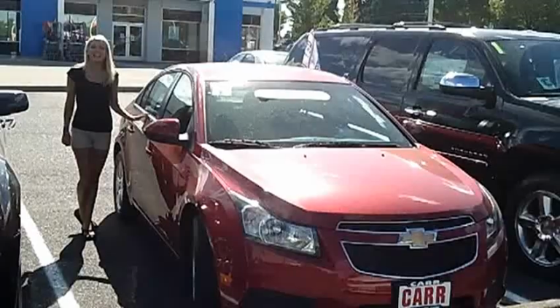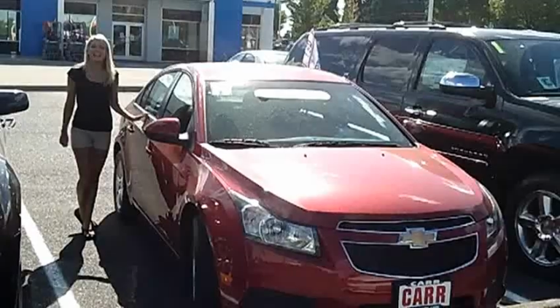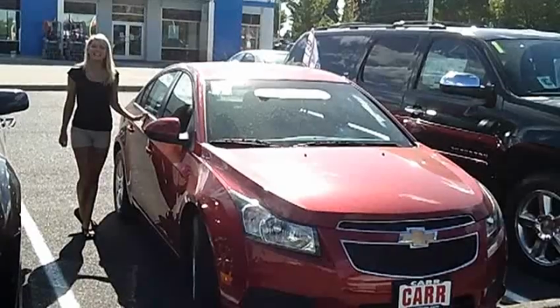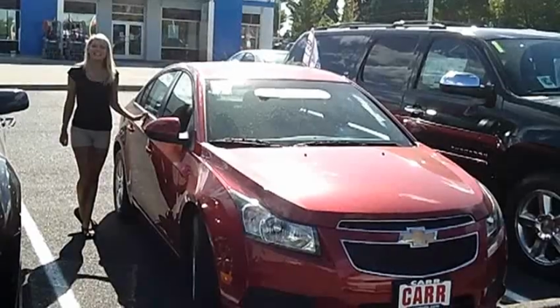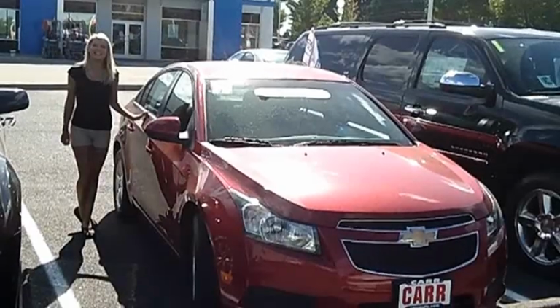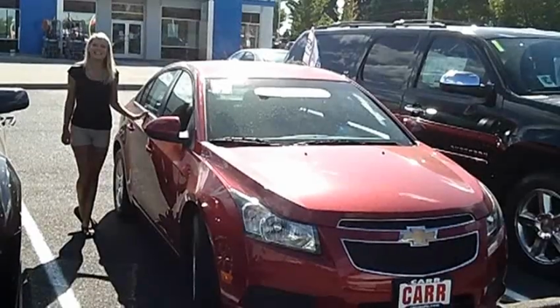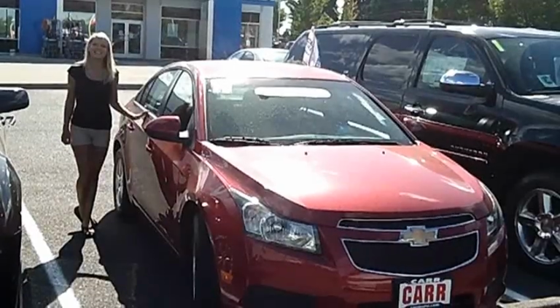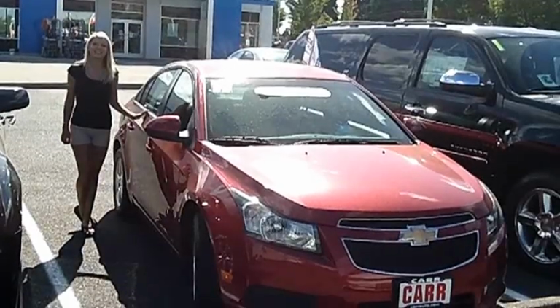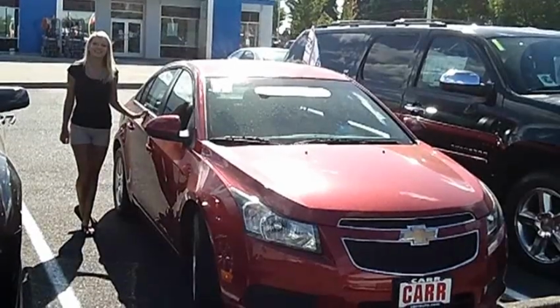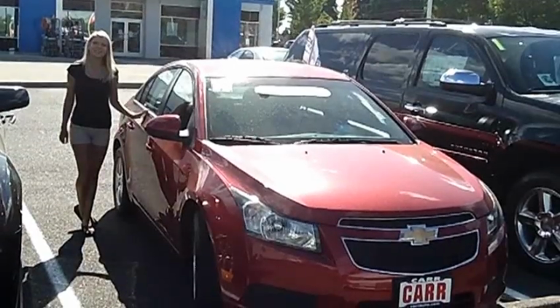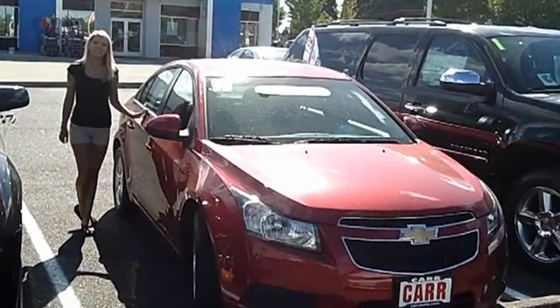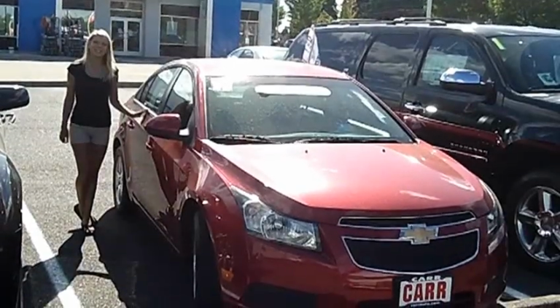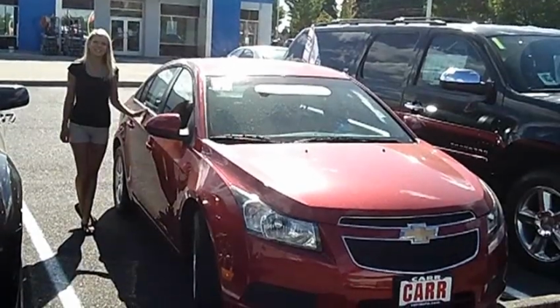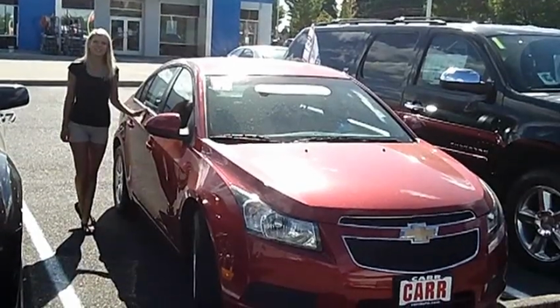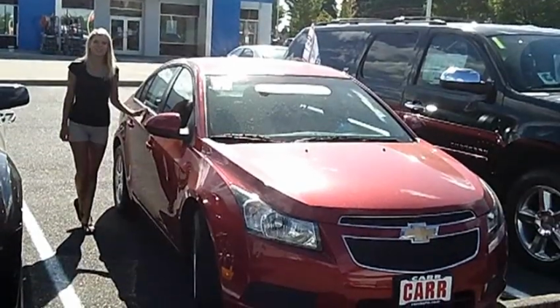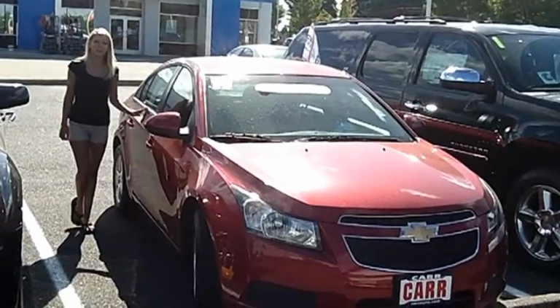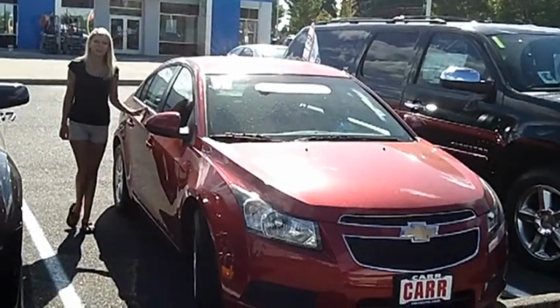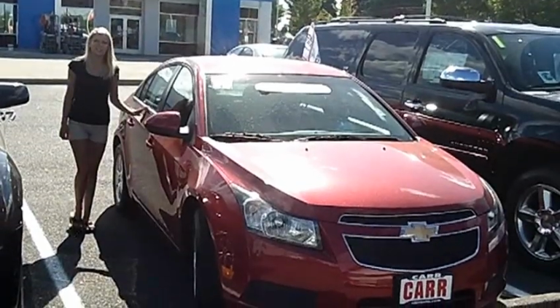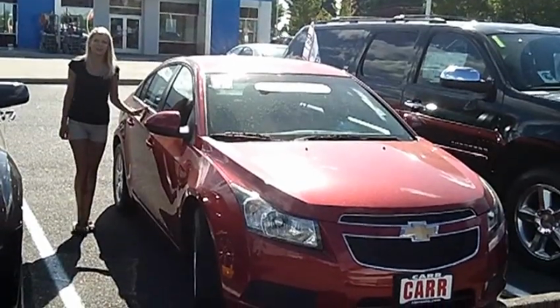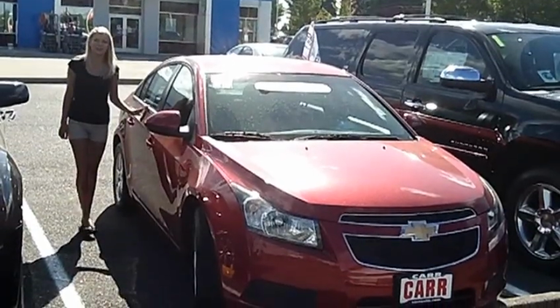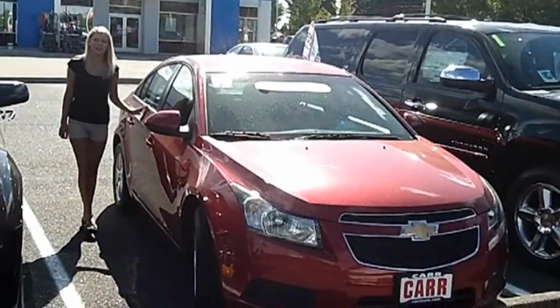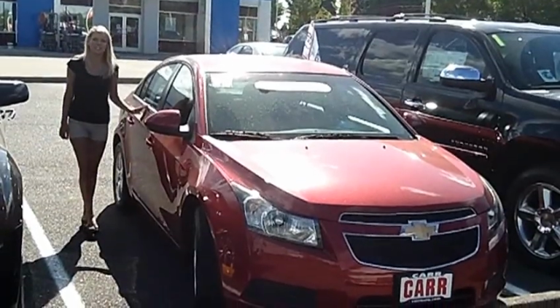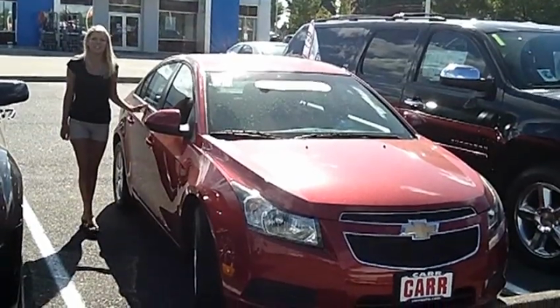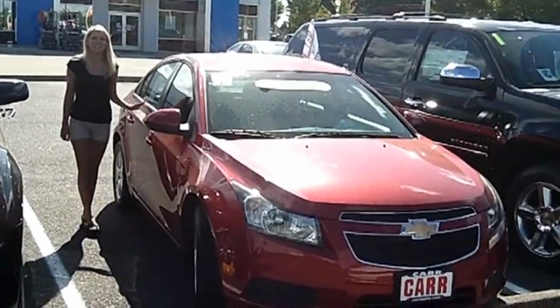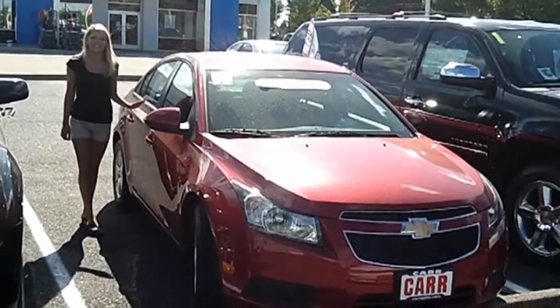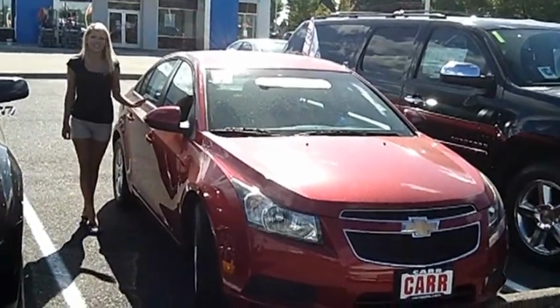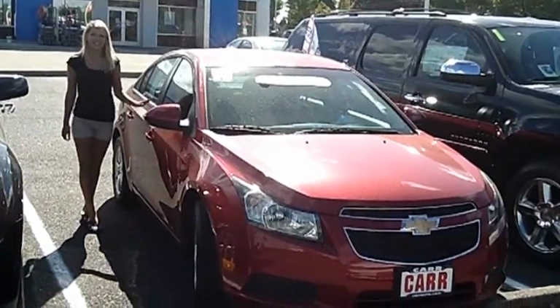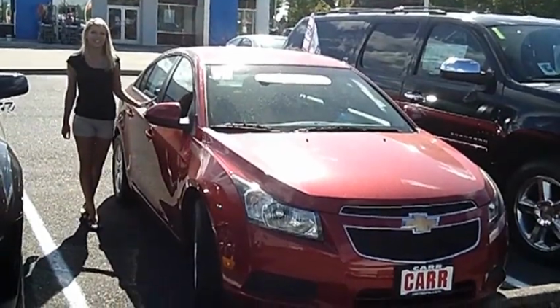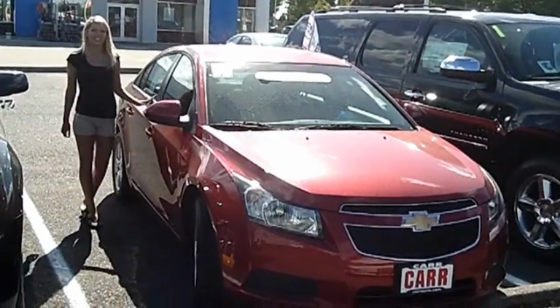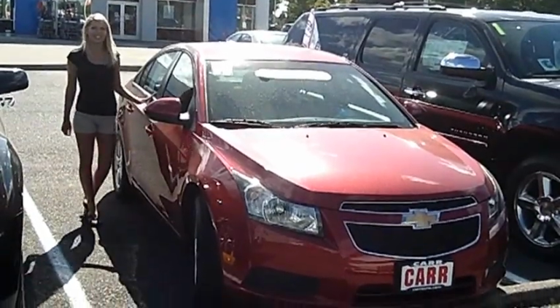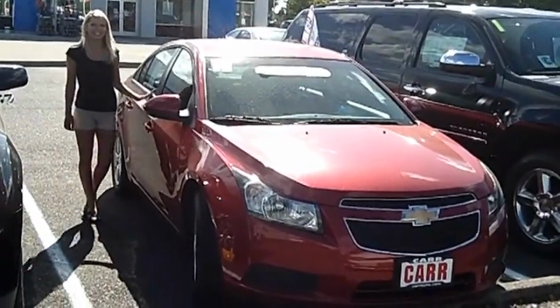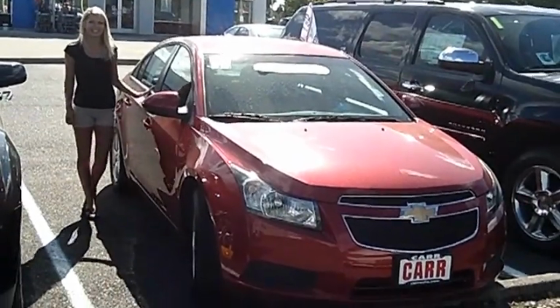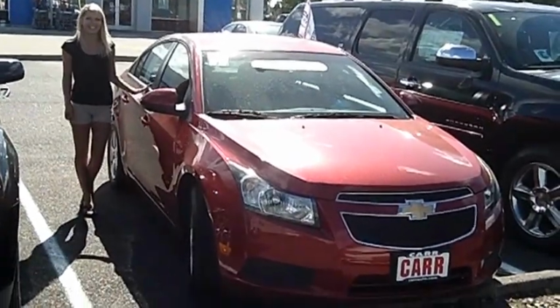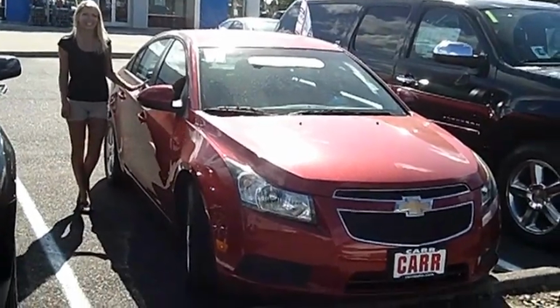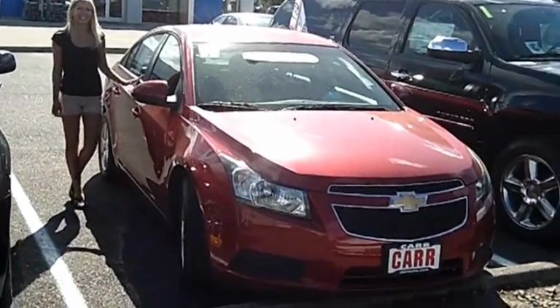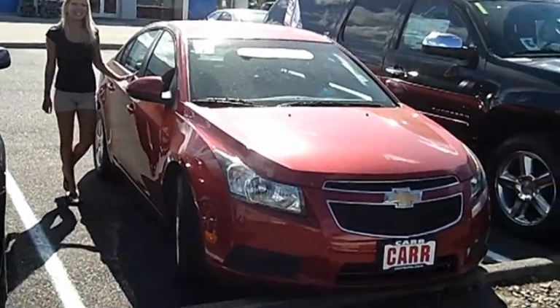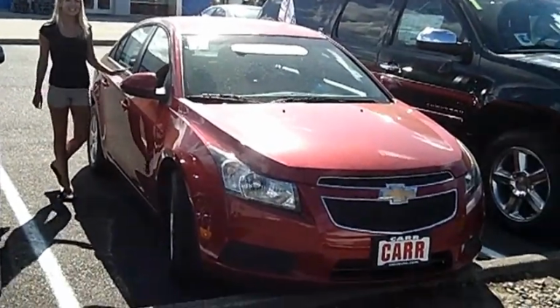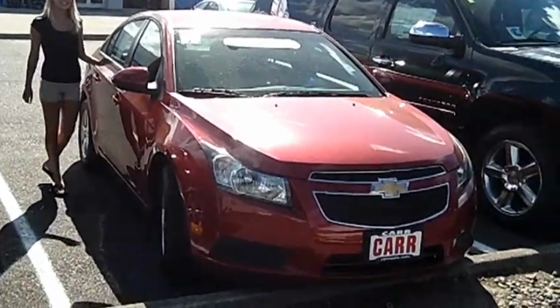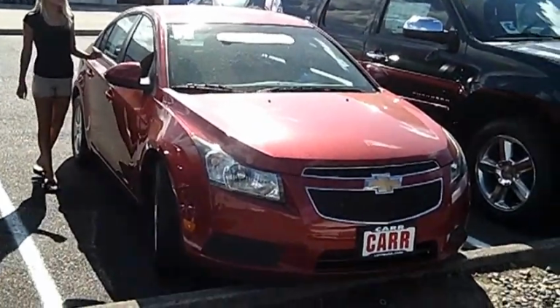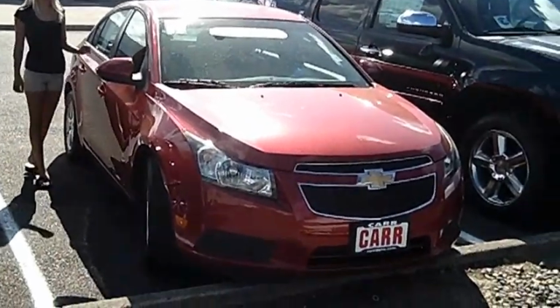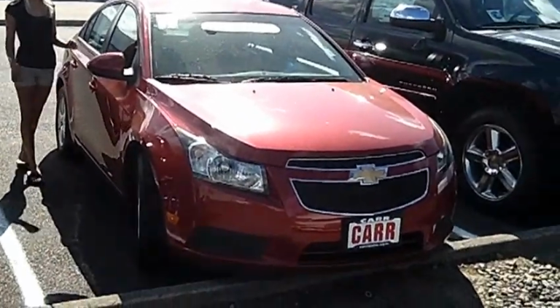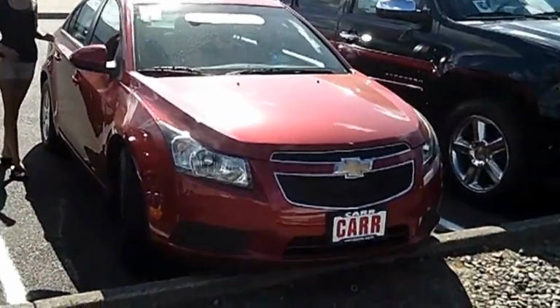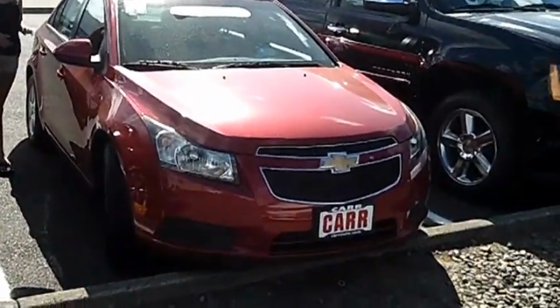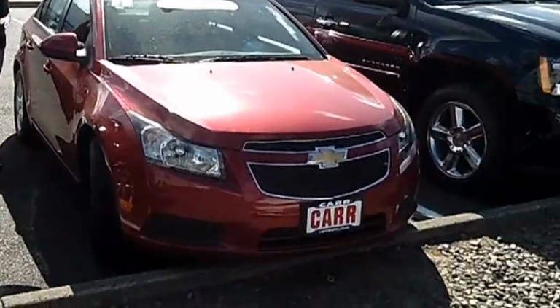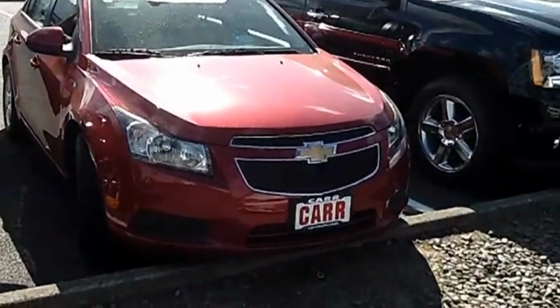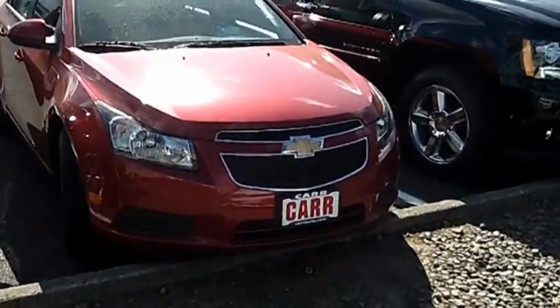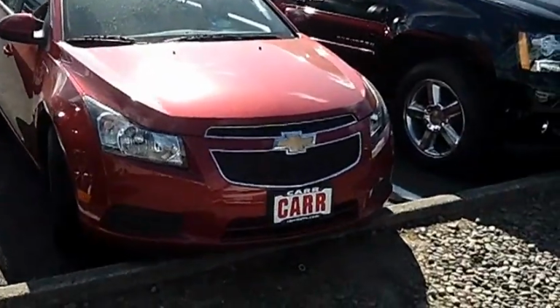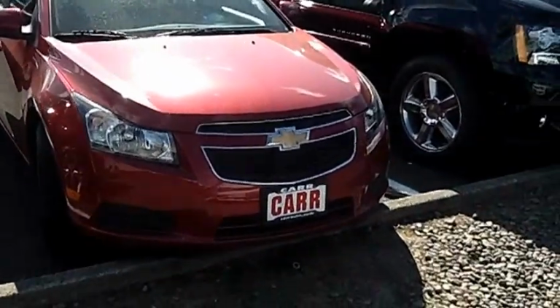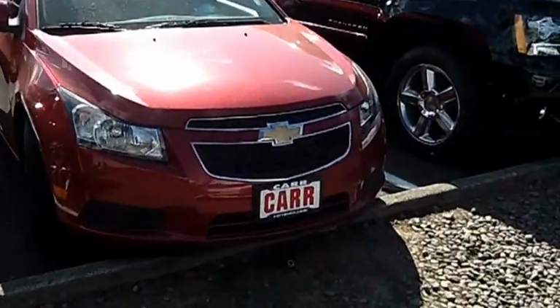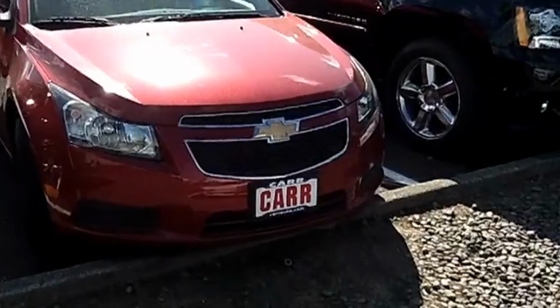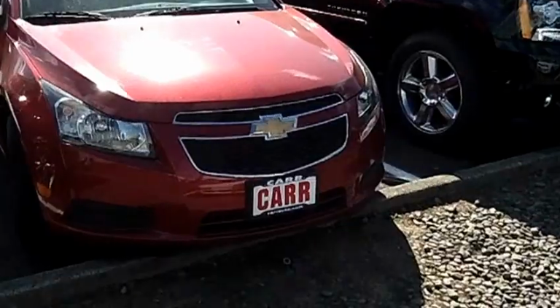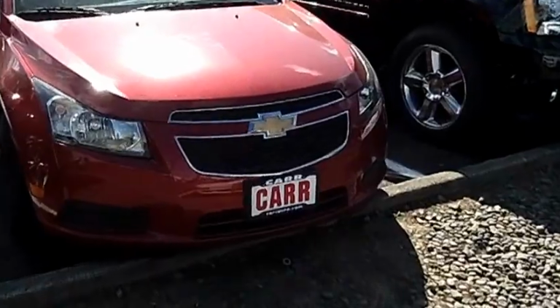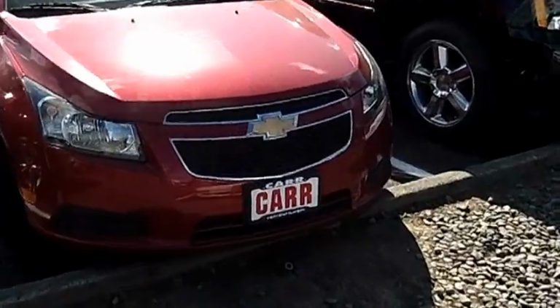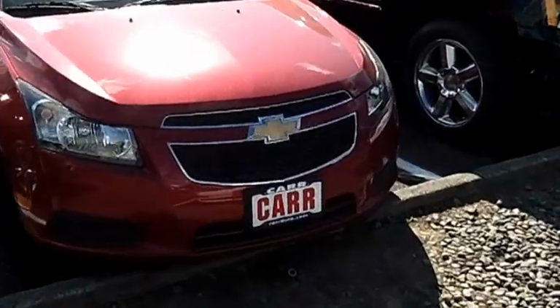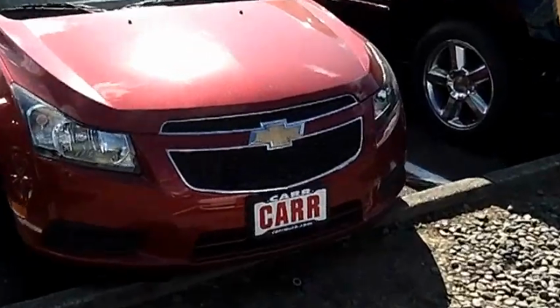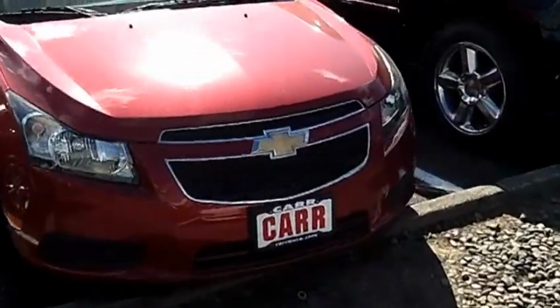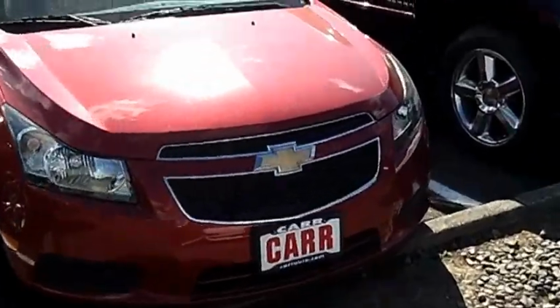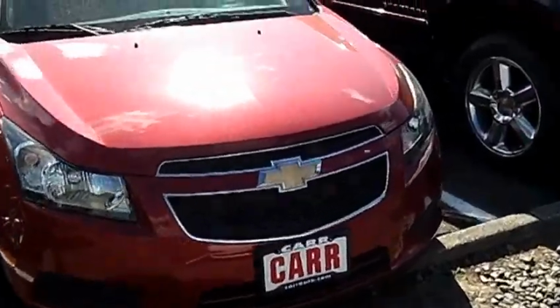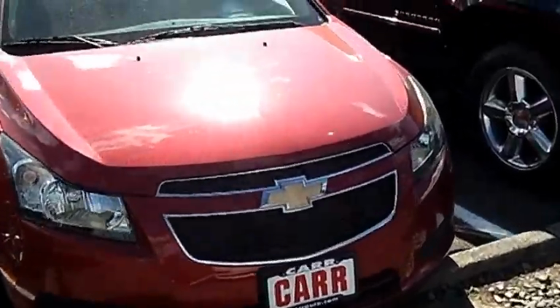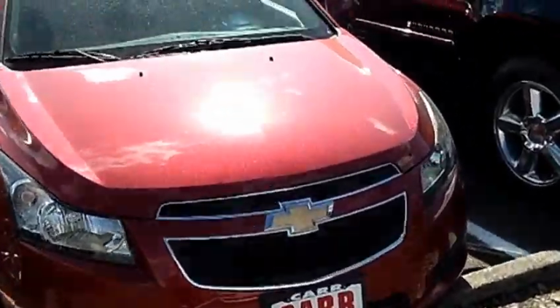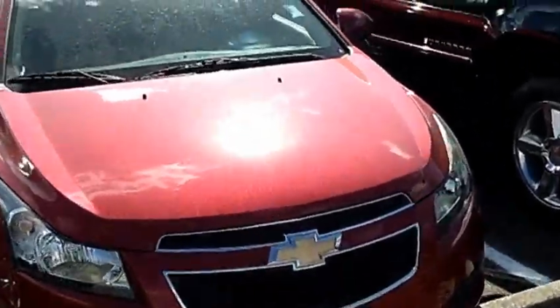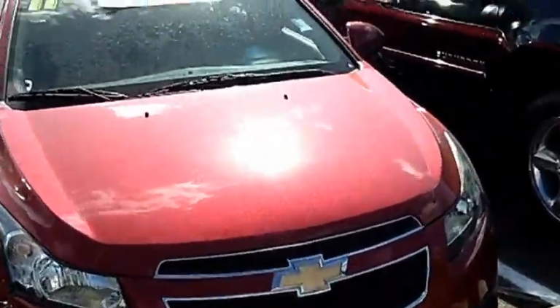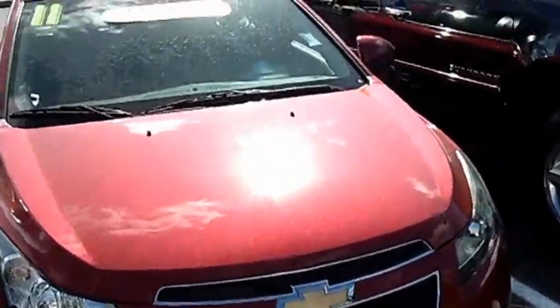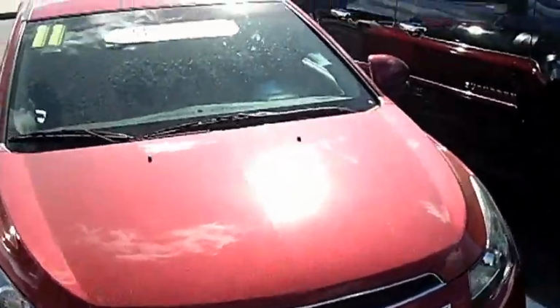Hi, this is Lacey. I'm here at CarChevy World in Beaverton. Thanks for clicking on that link. This is your virtual tour of the 2011 Chevrolet Cruze.